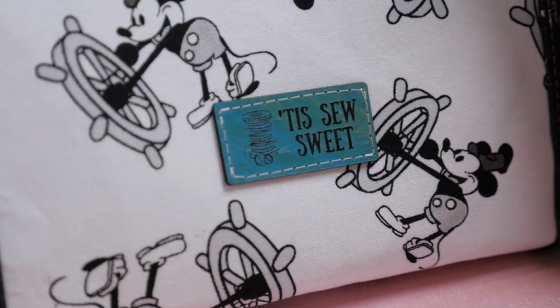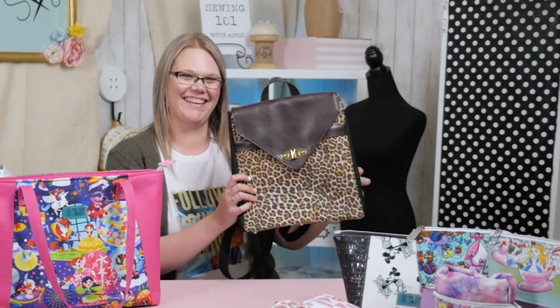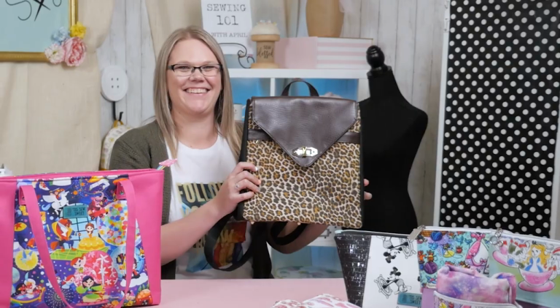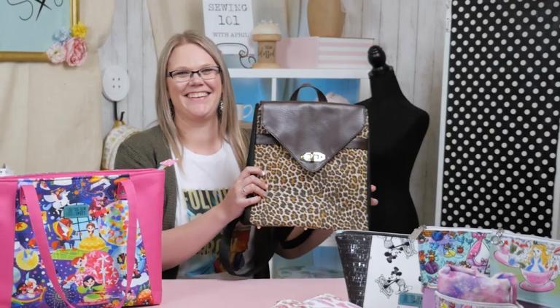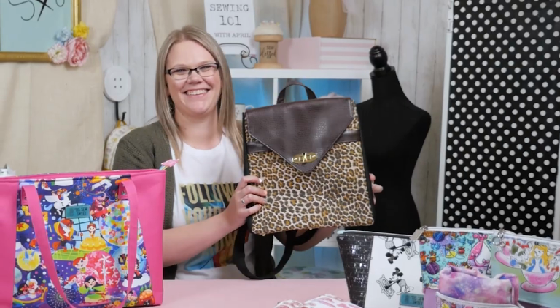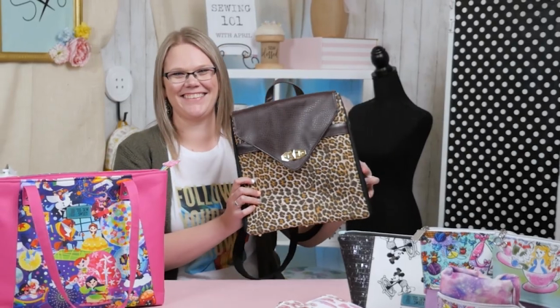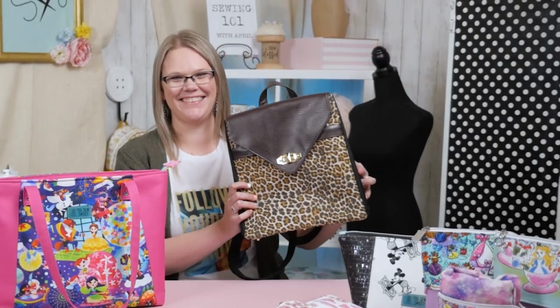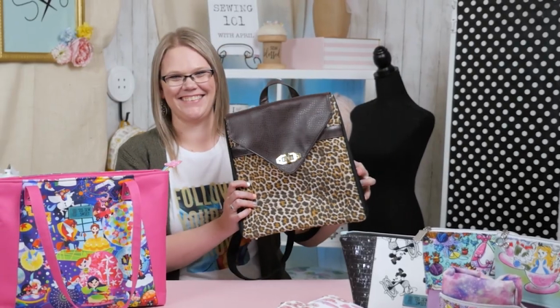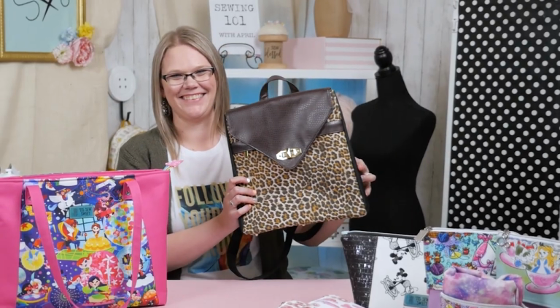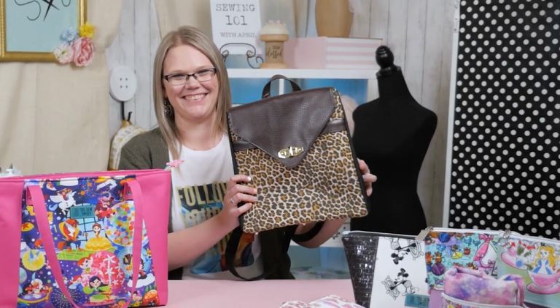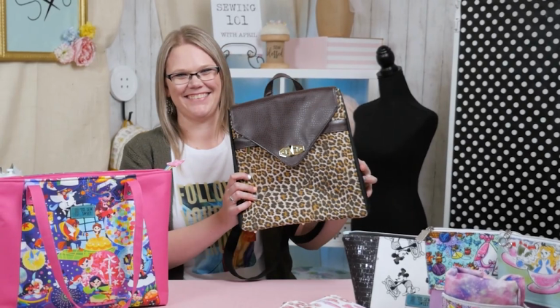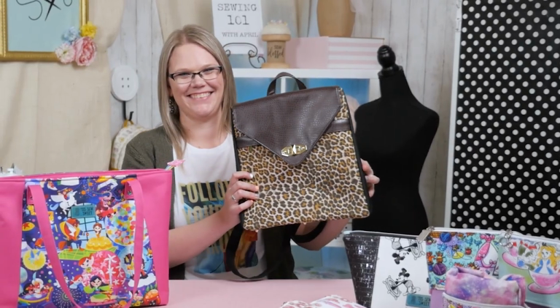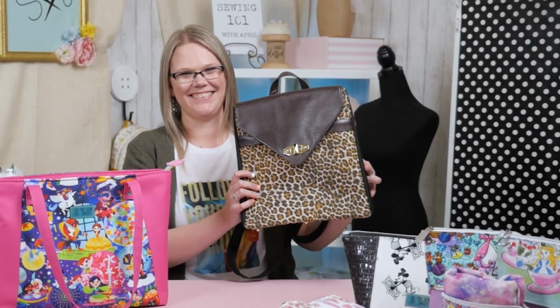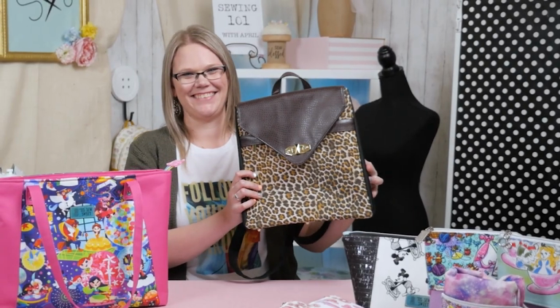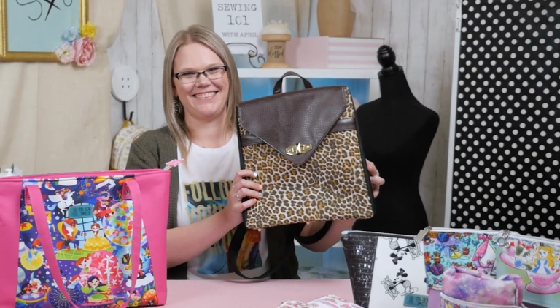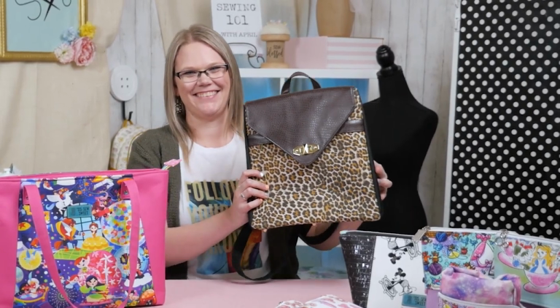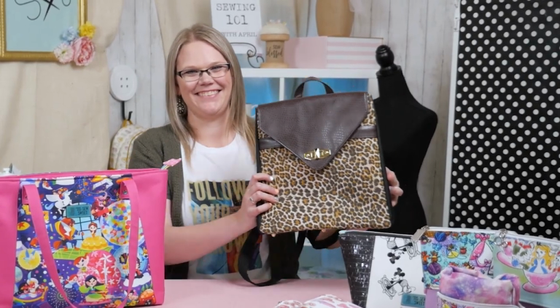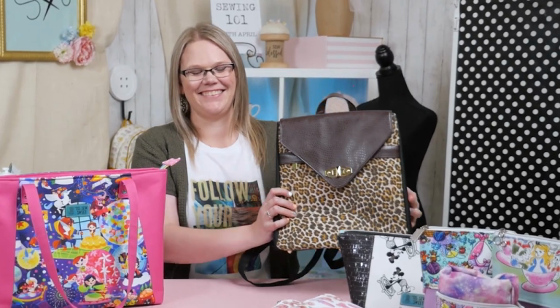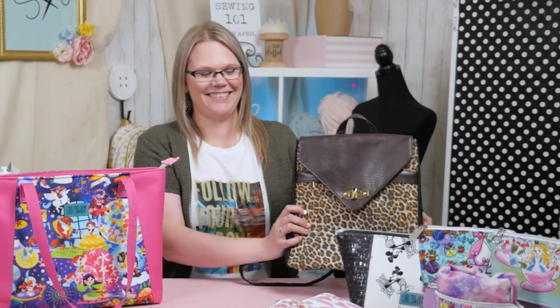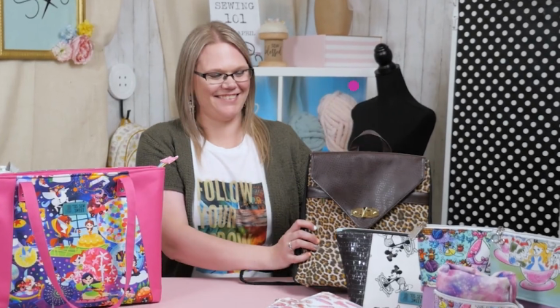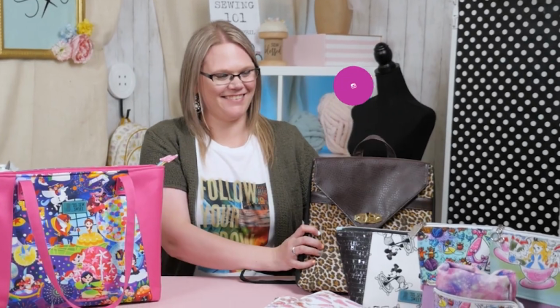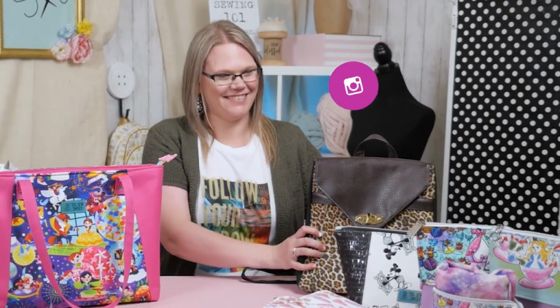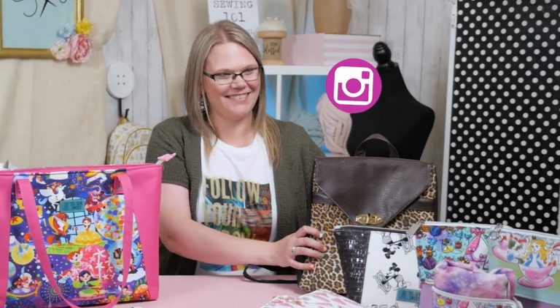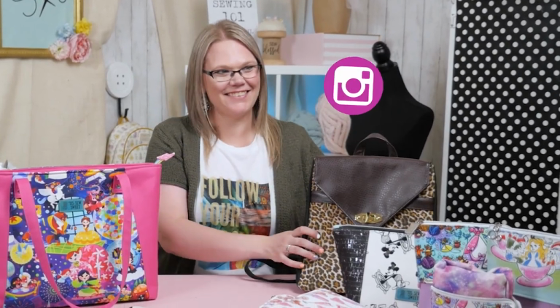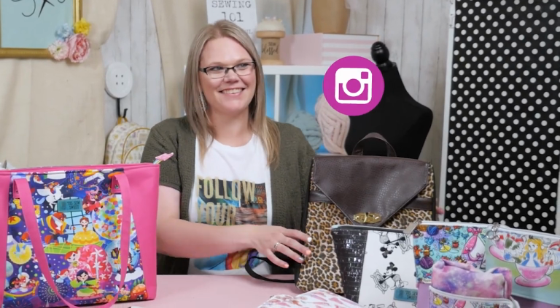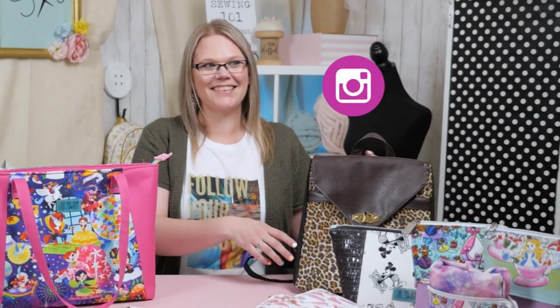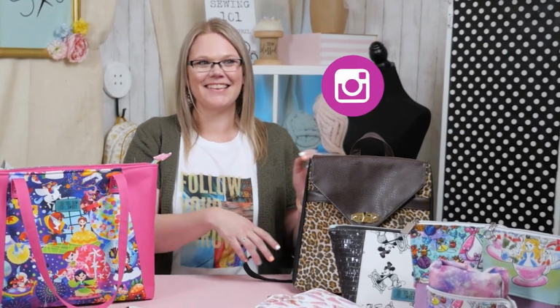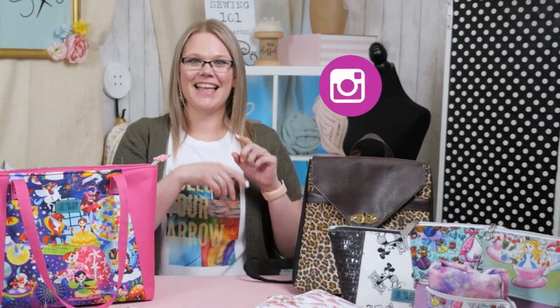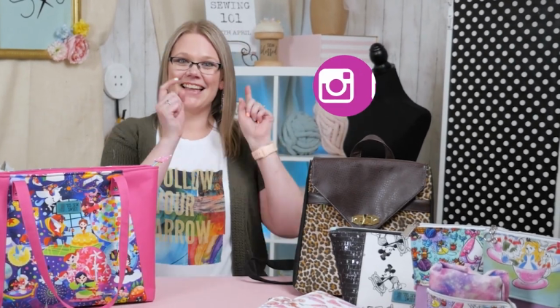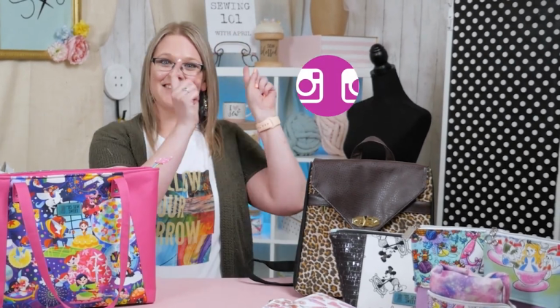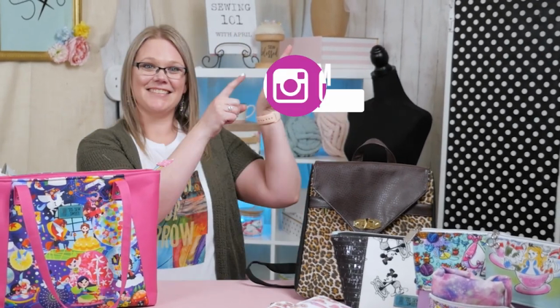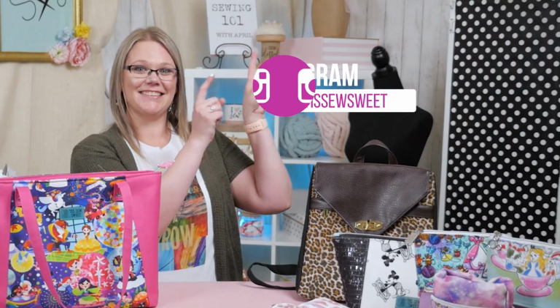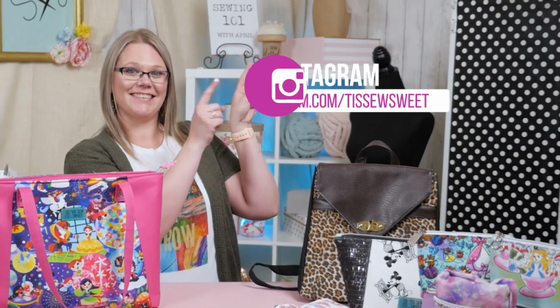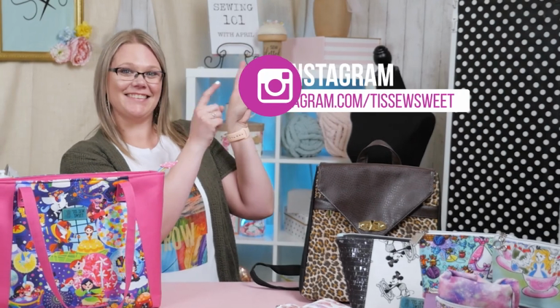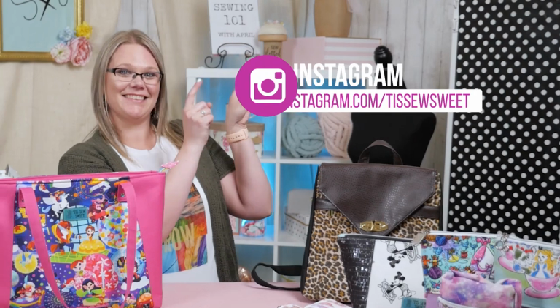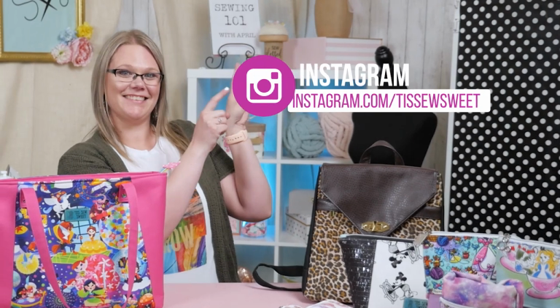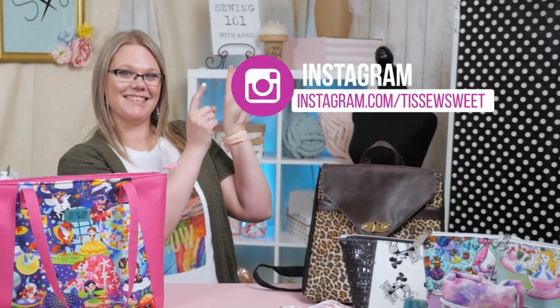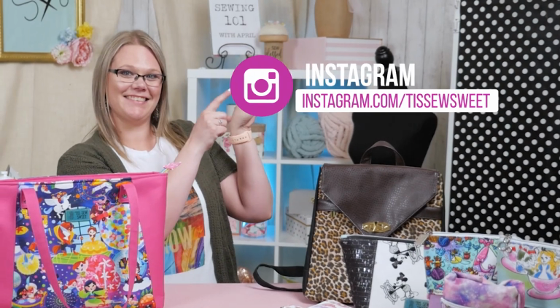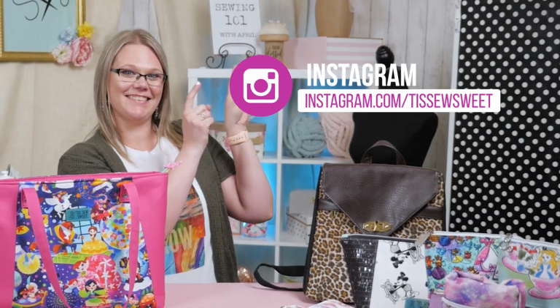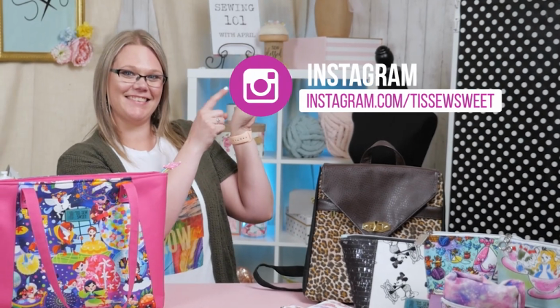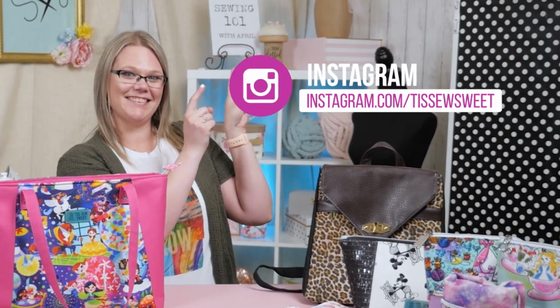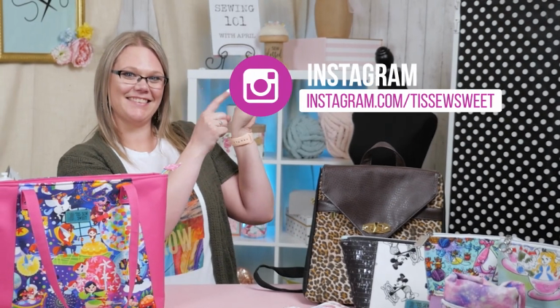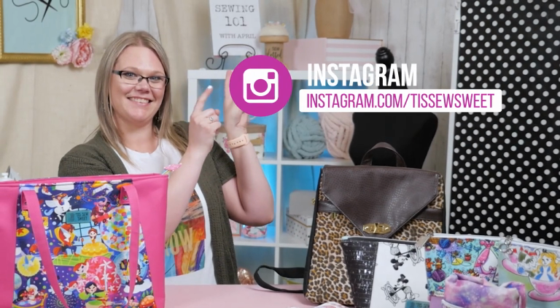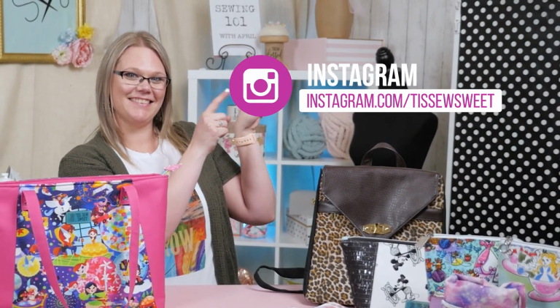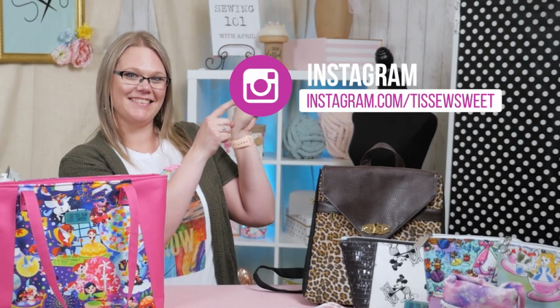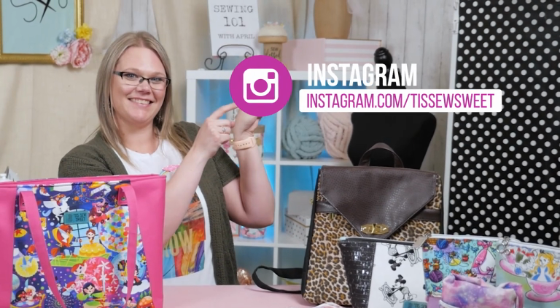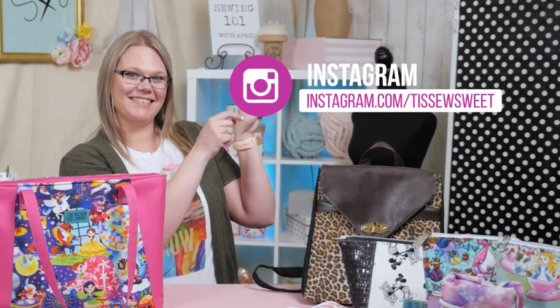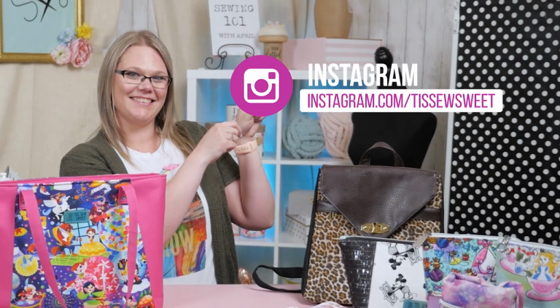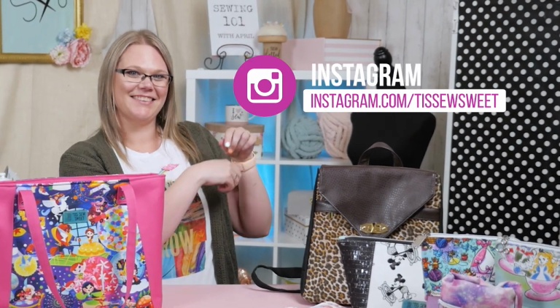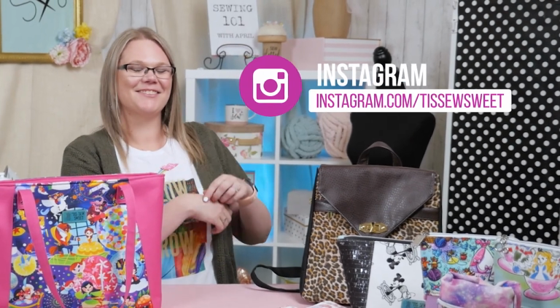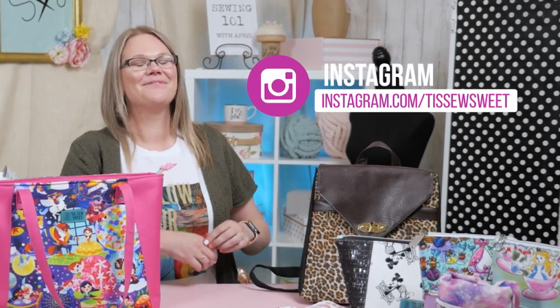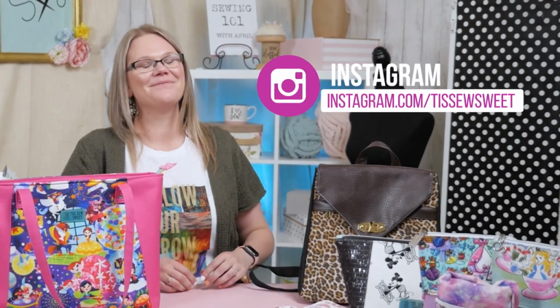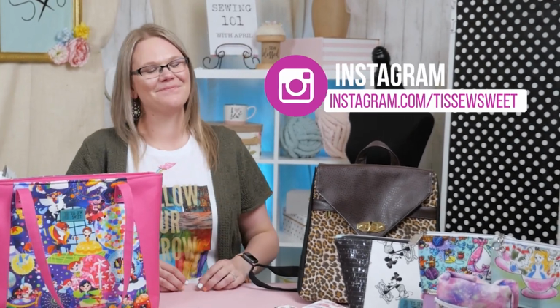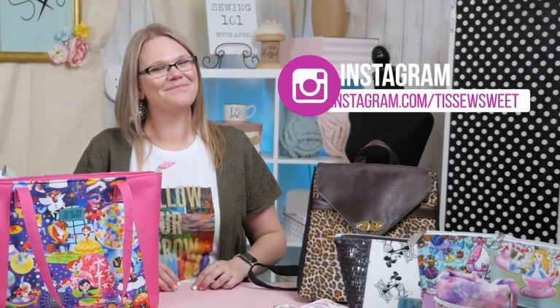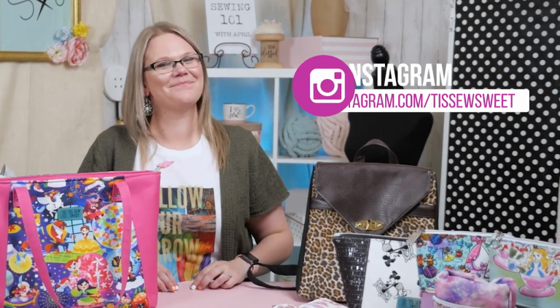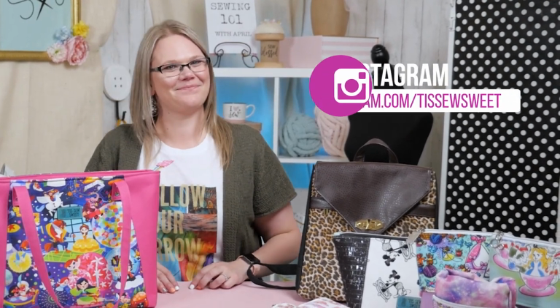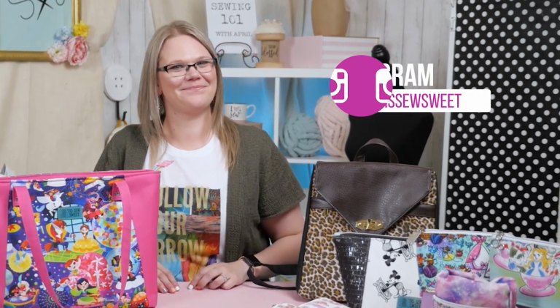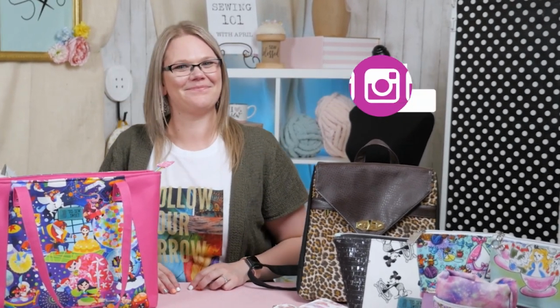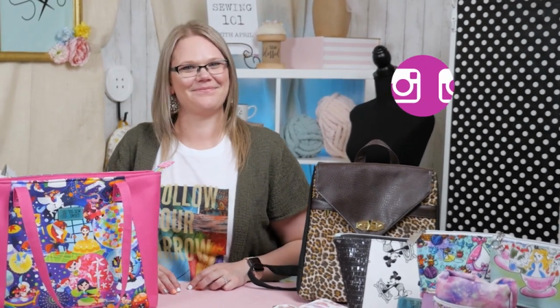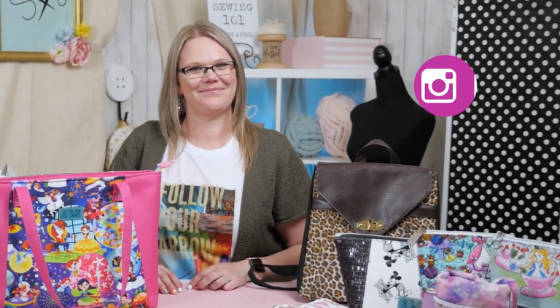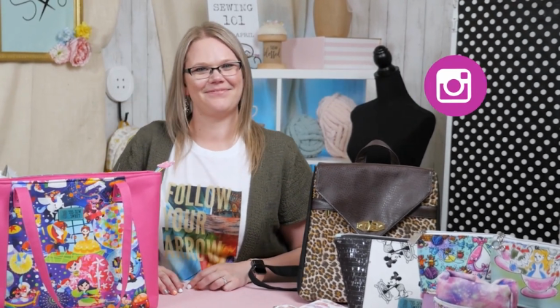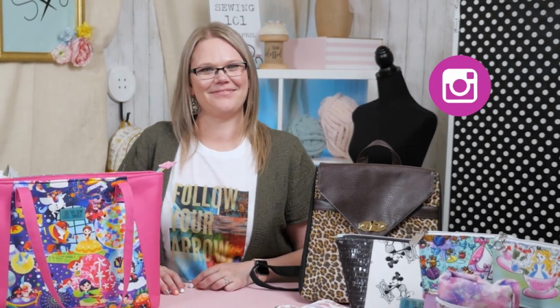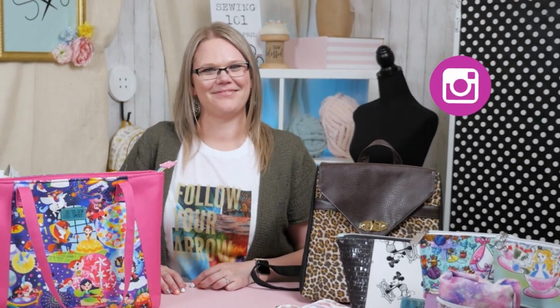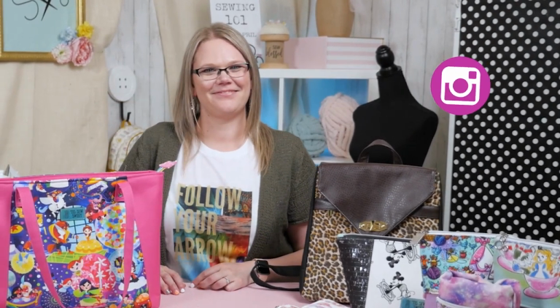If you would like to follow me and my shop, you can find me over on Instagram at Tiz Sew Sweet. I'd love to connect with you and get to know you.